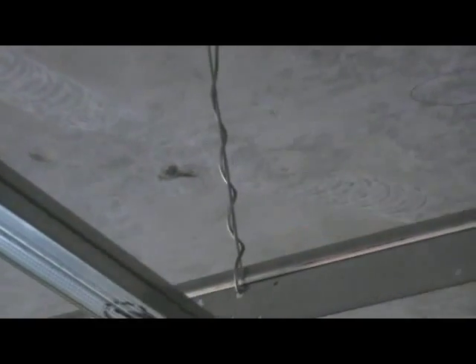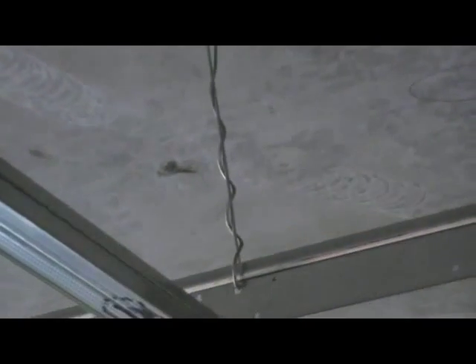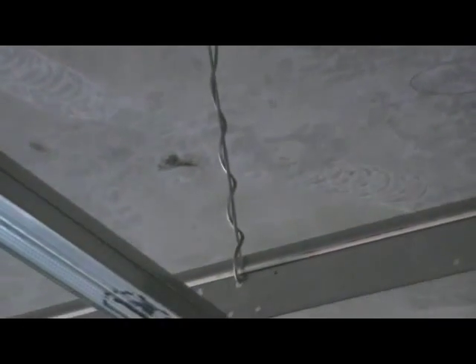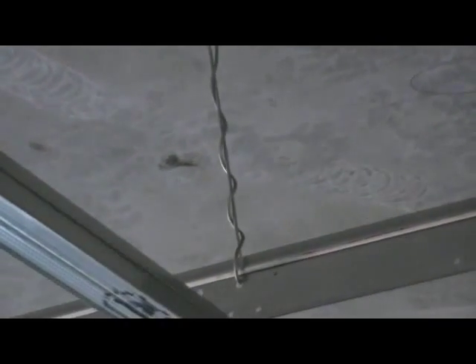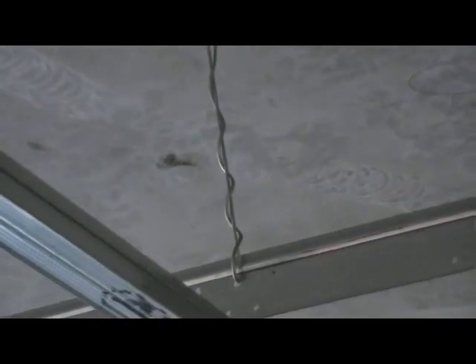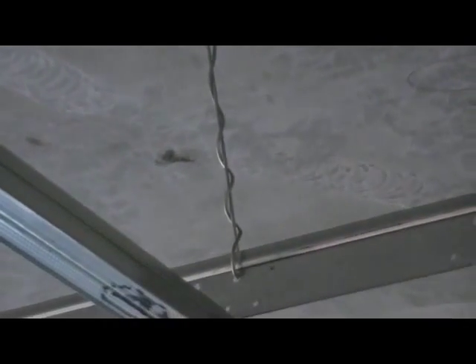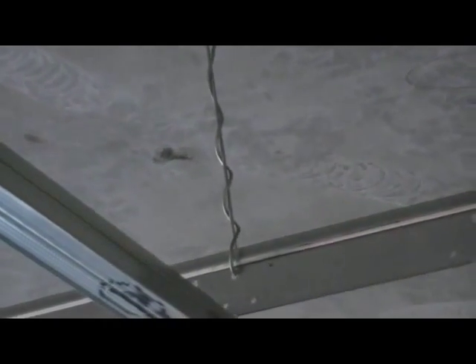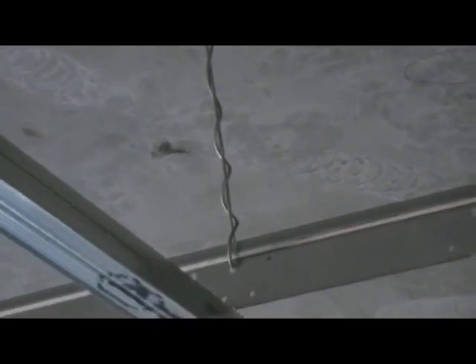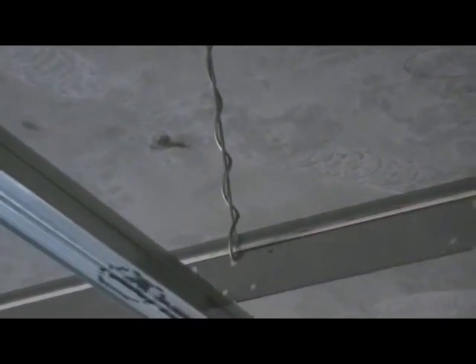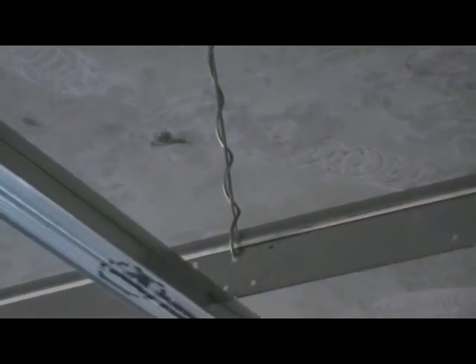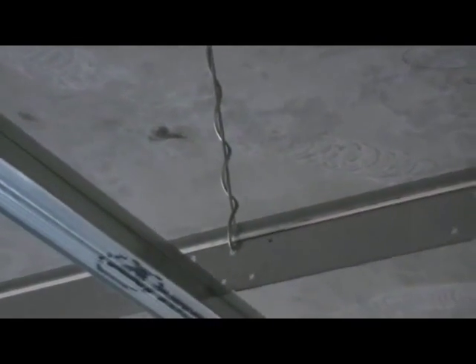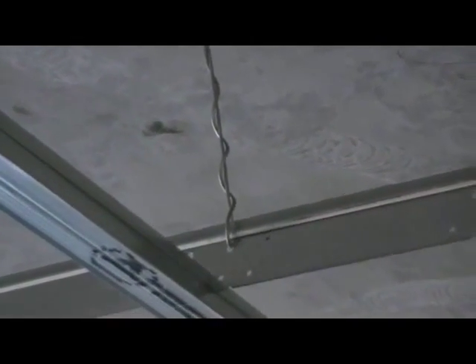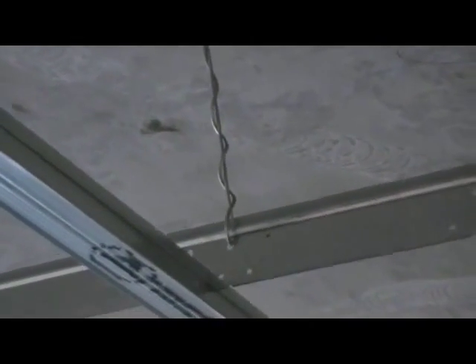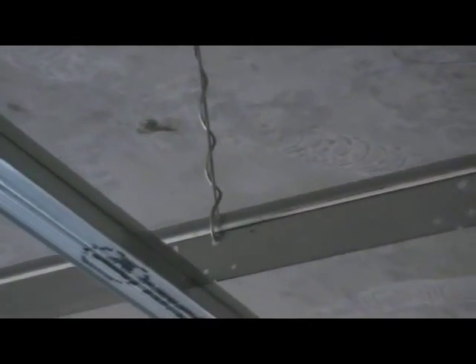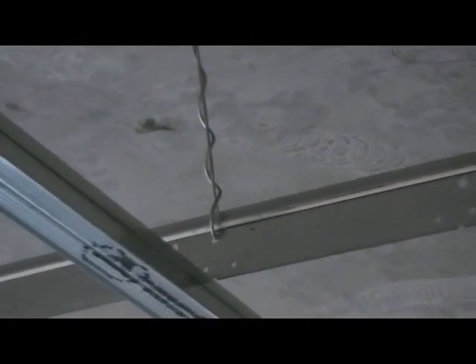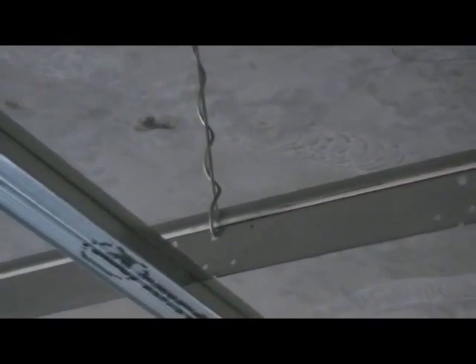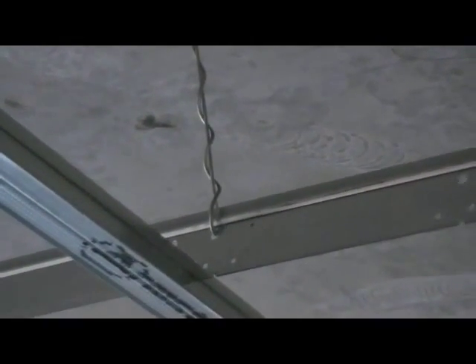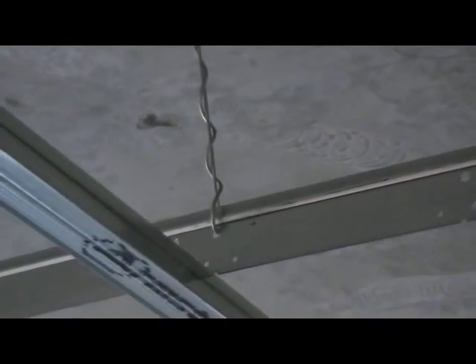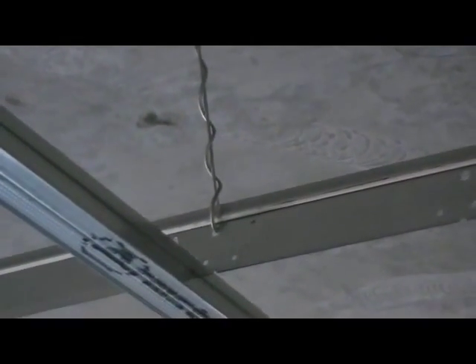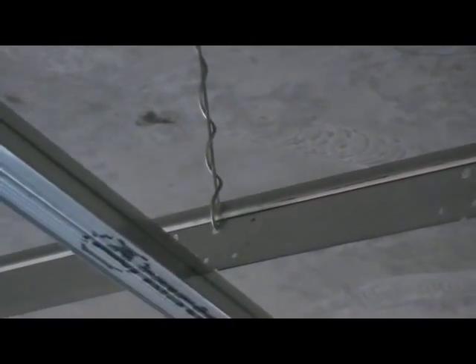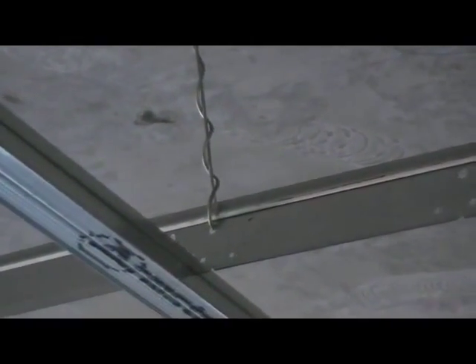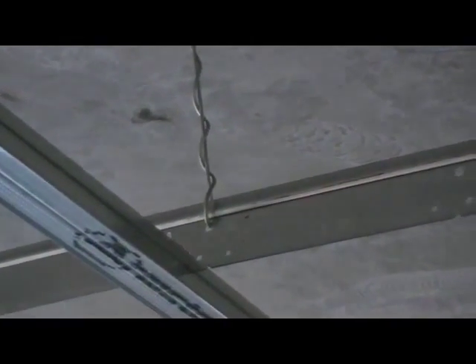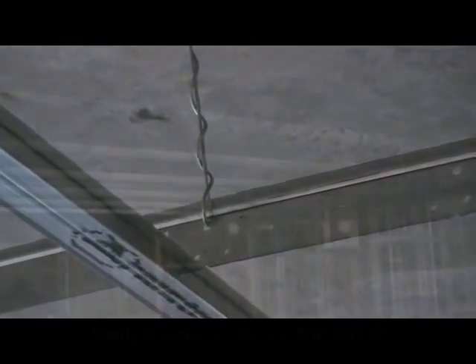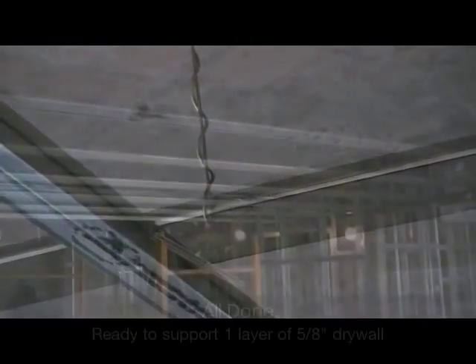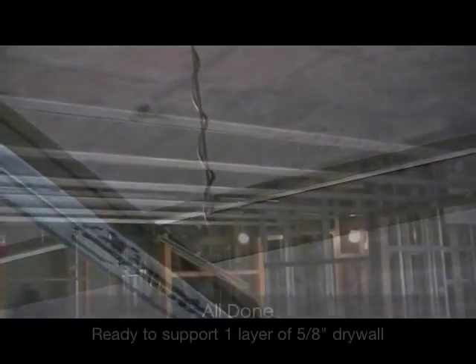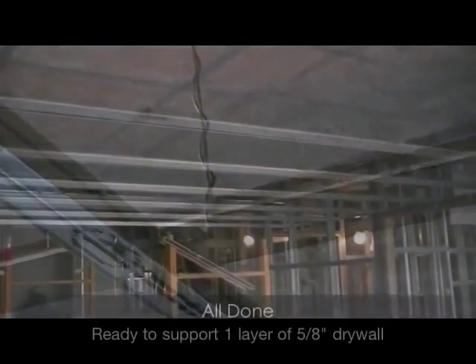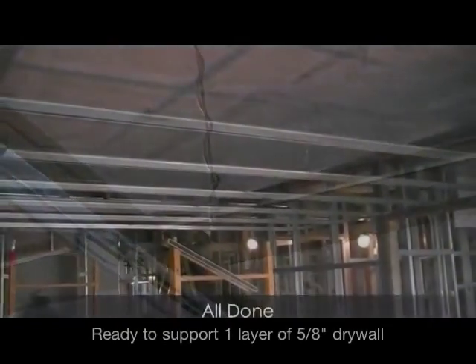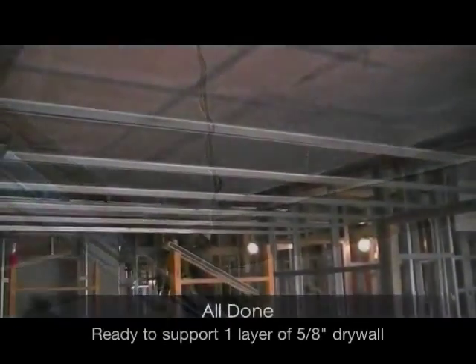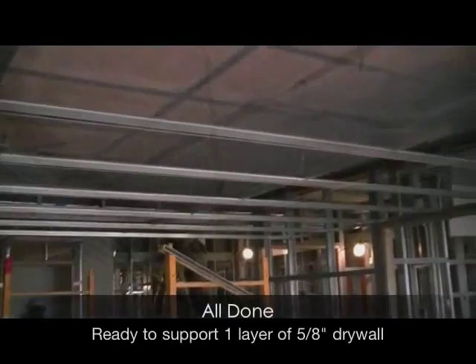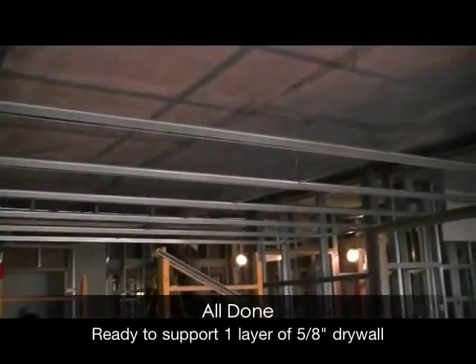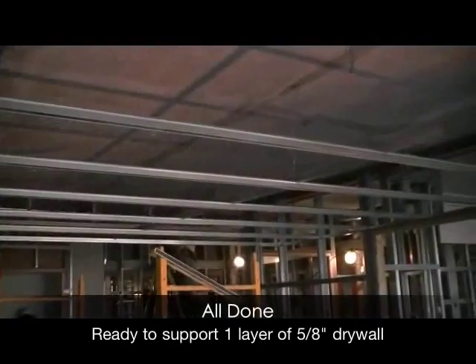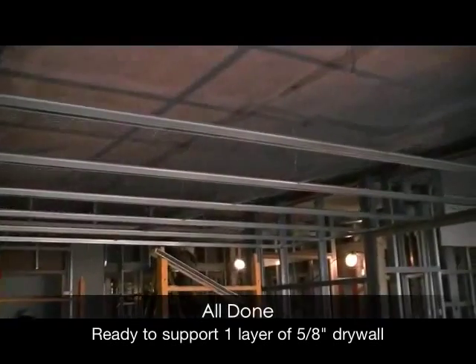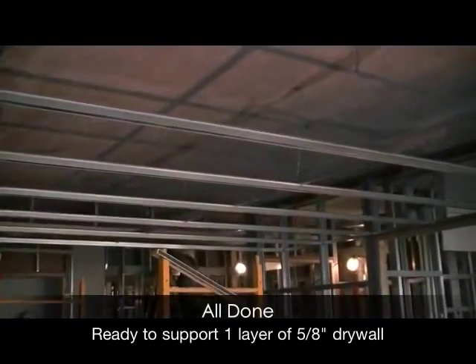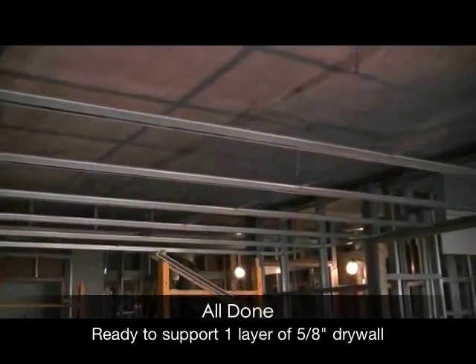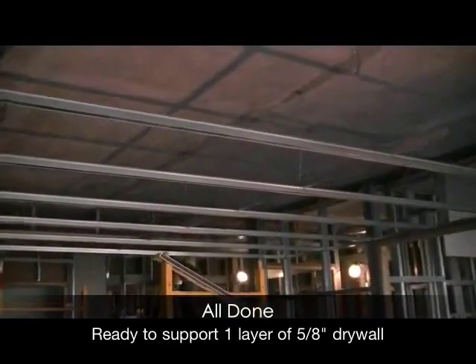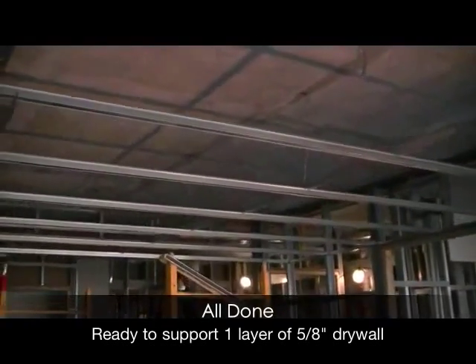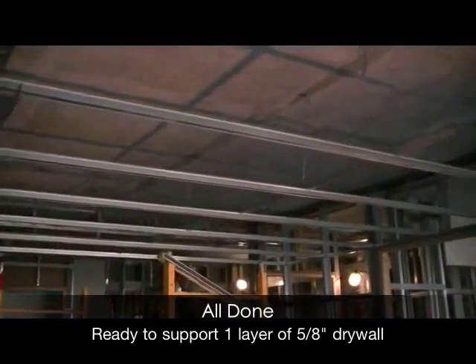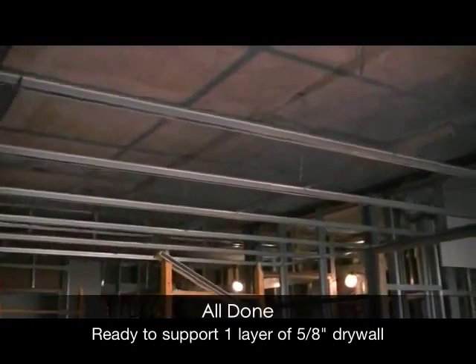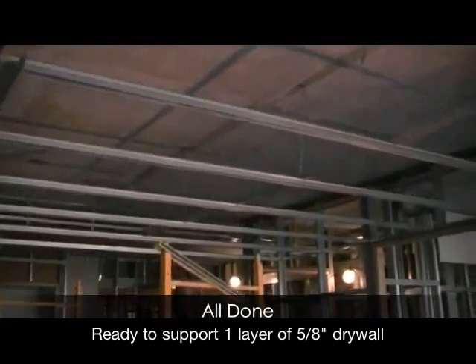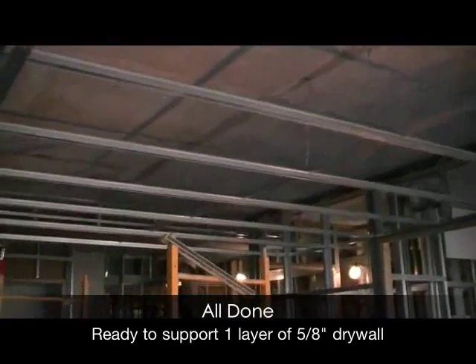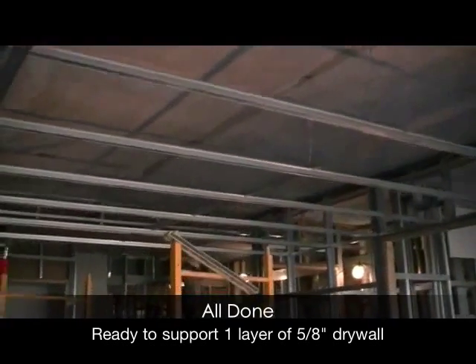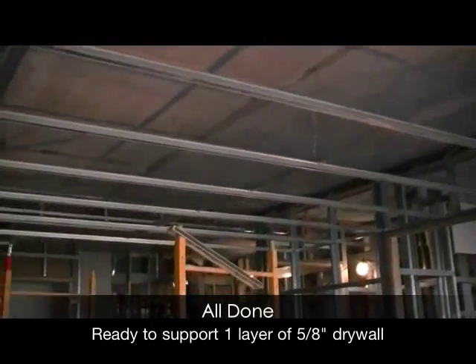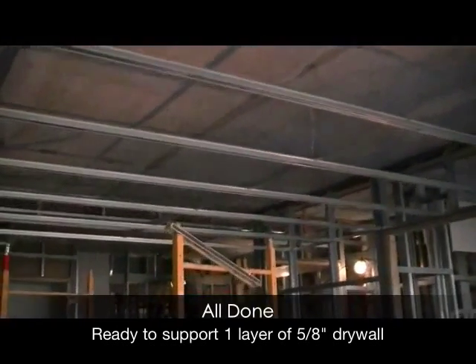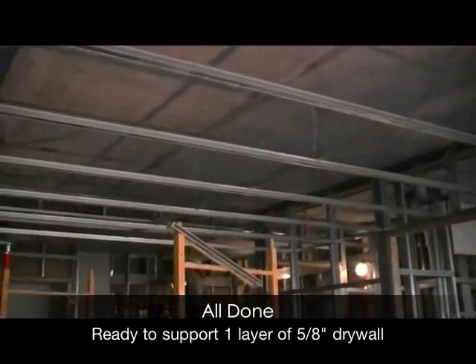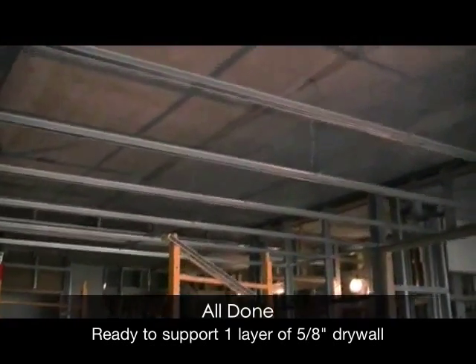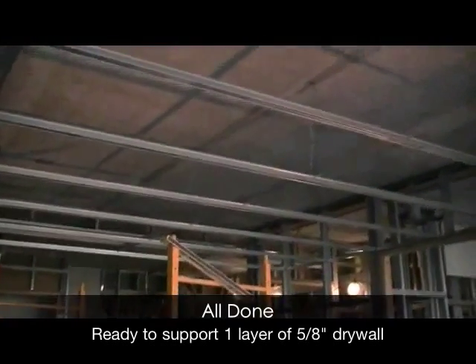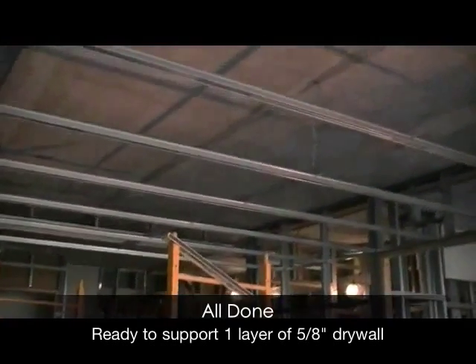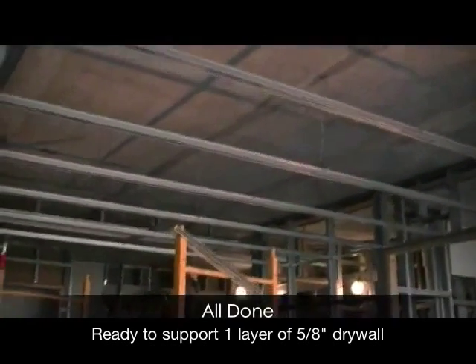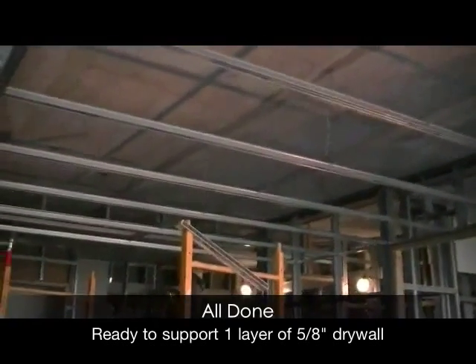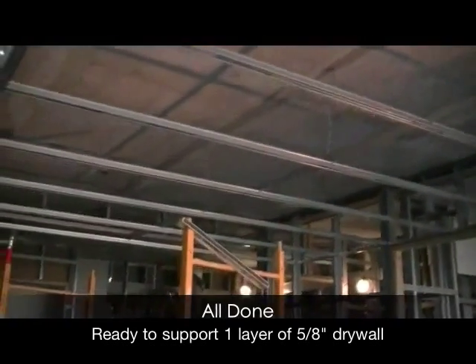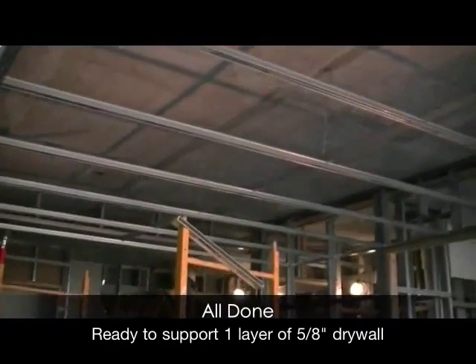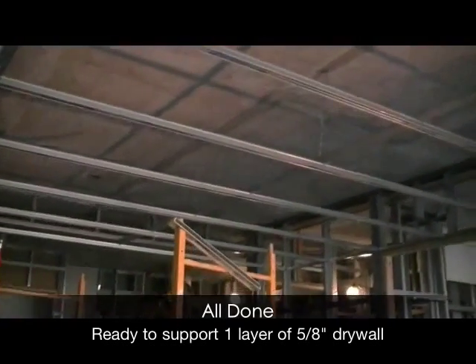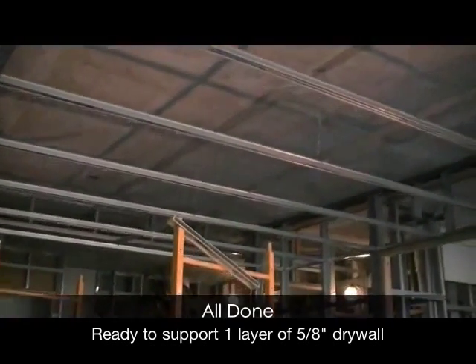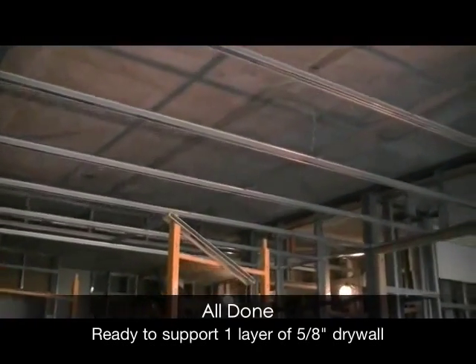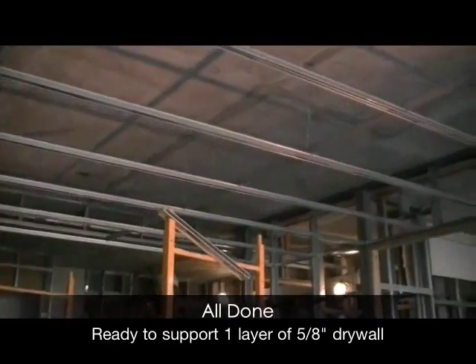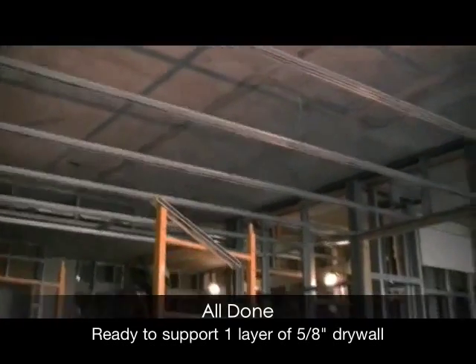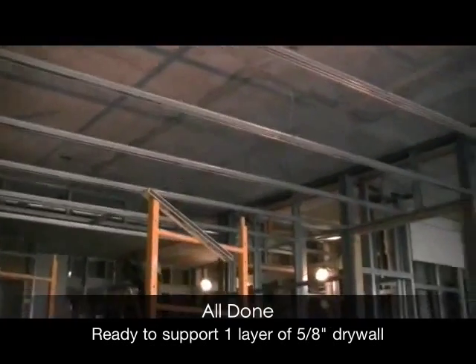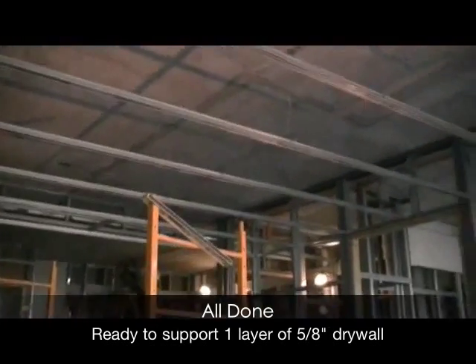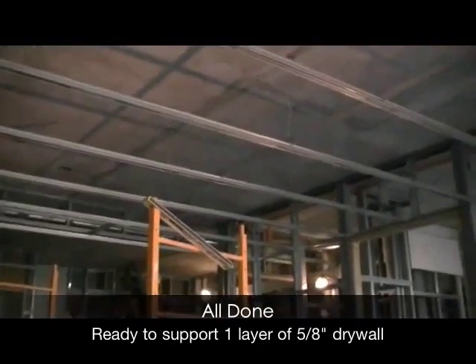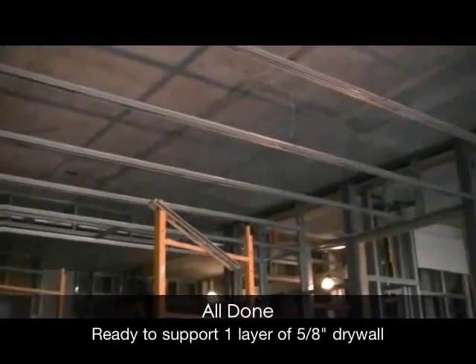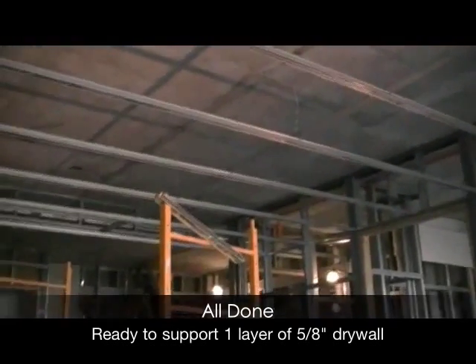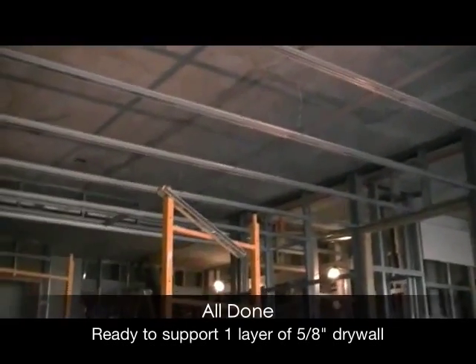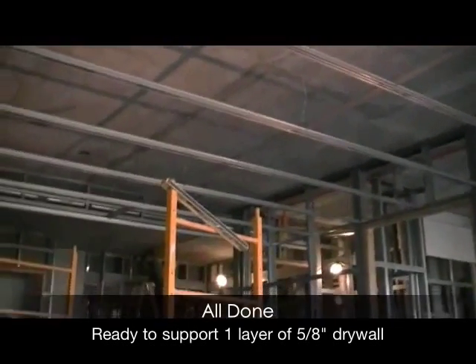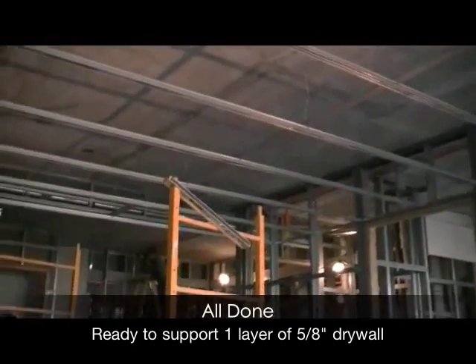There you have it — a finished installation of short-span, lam, and strong back.